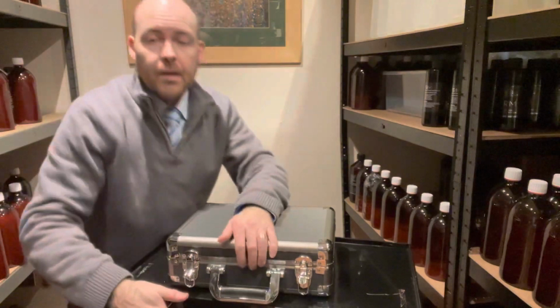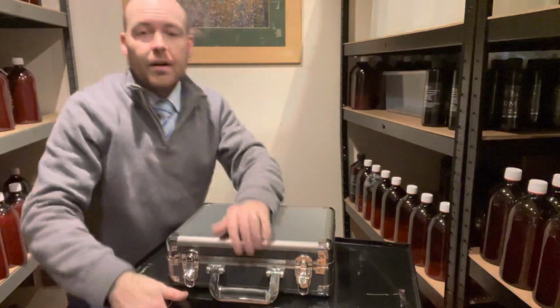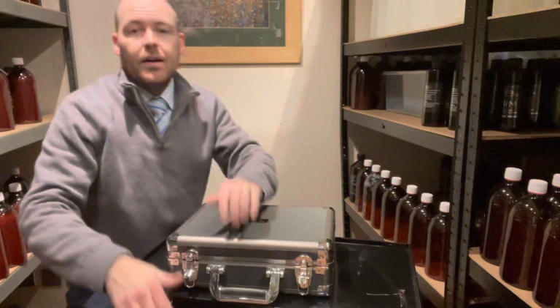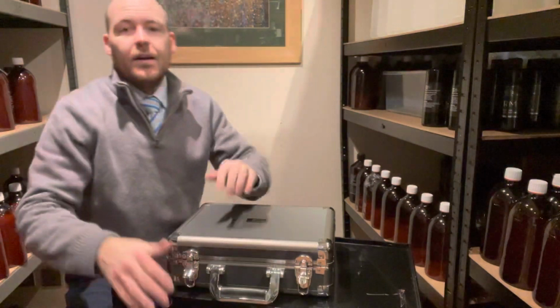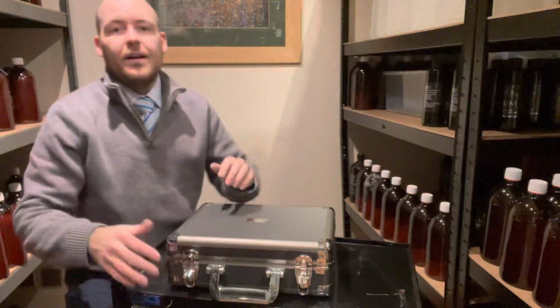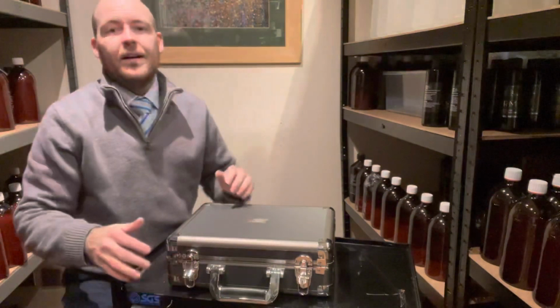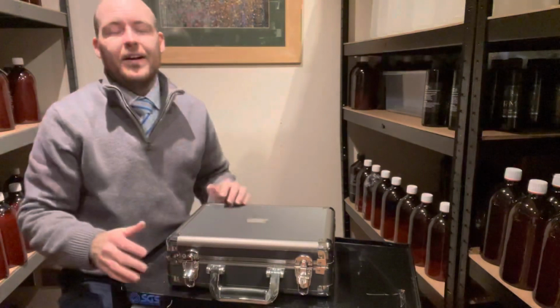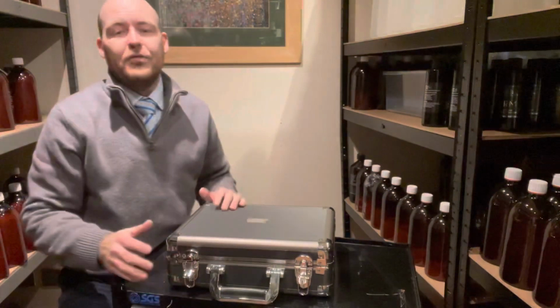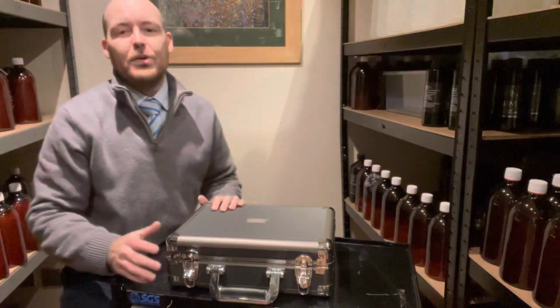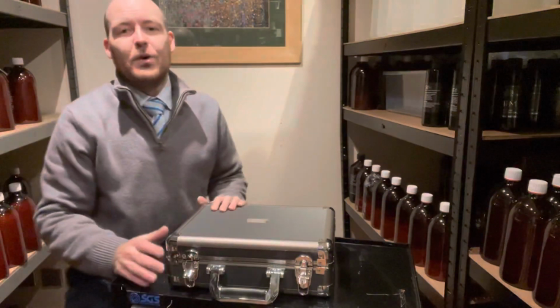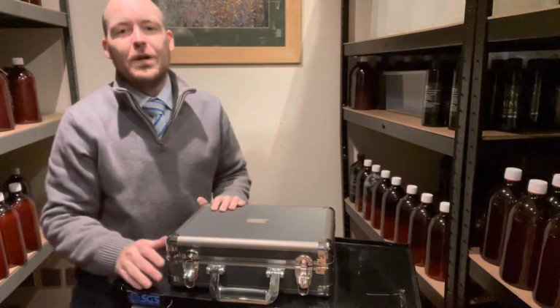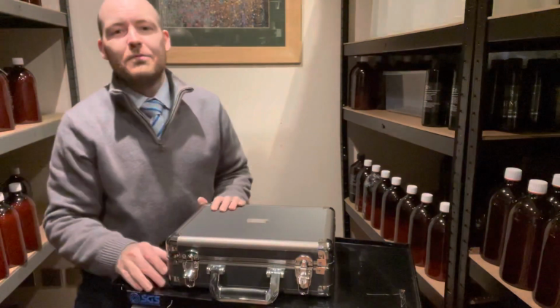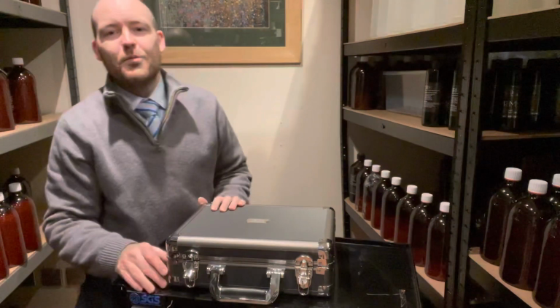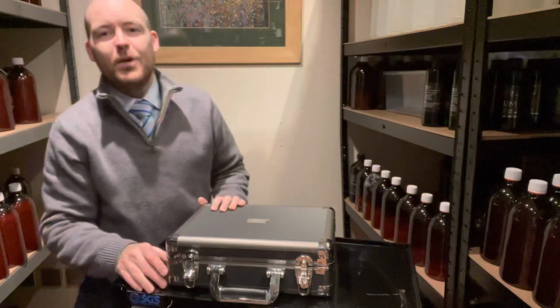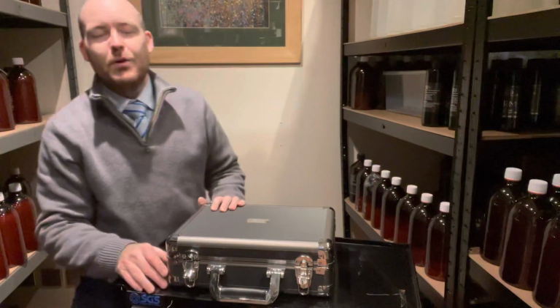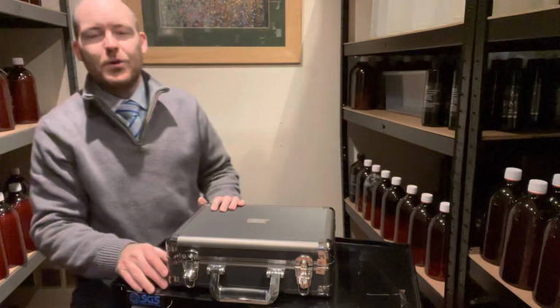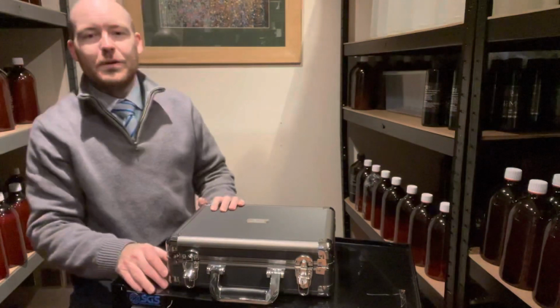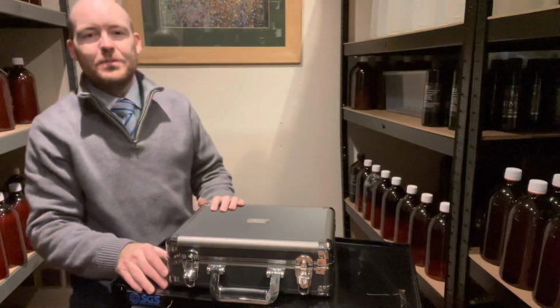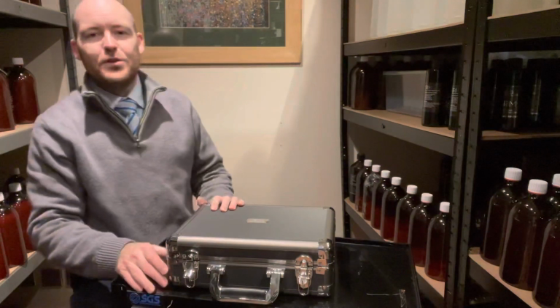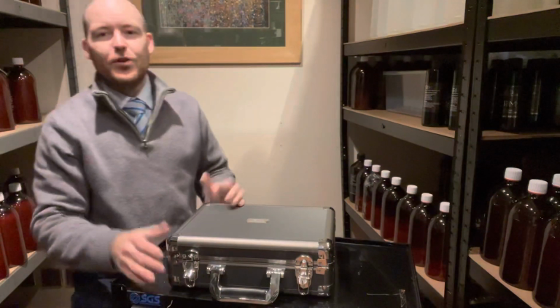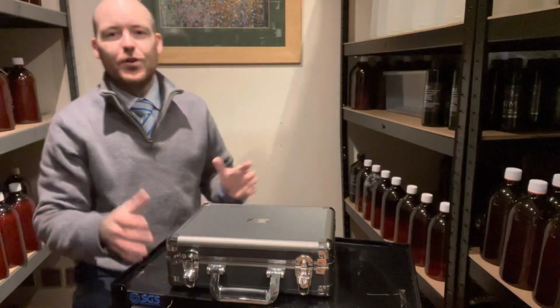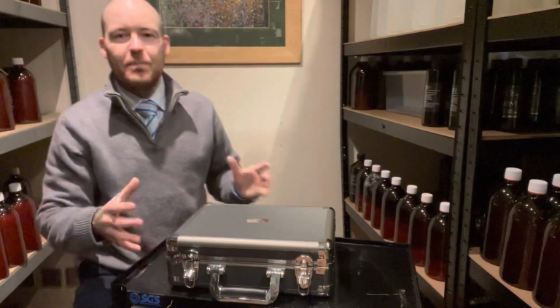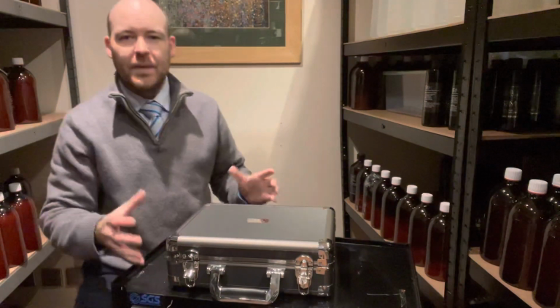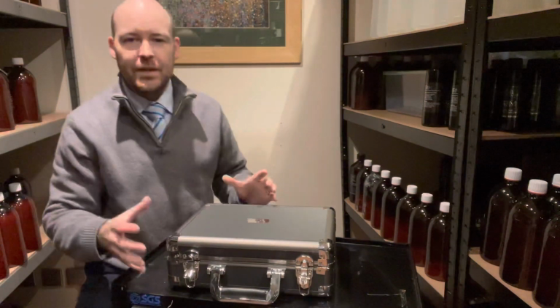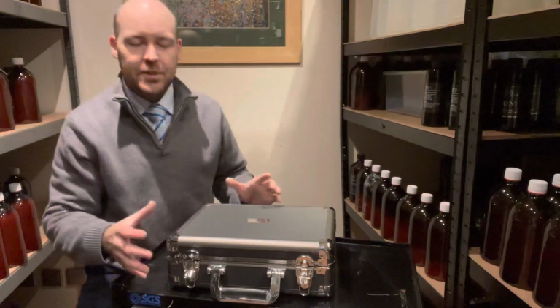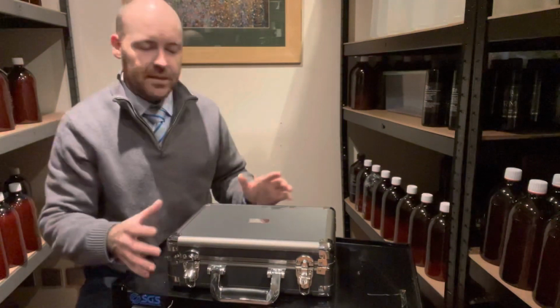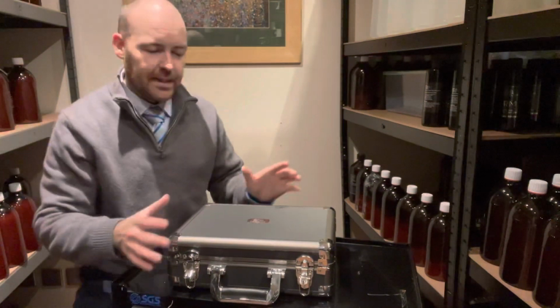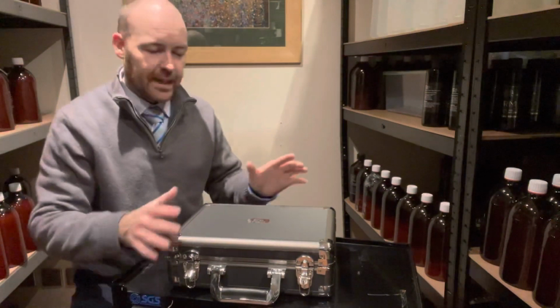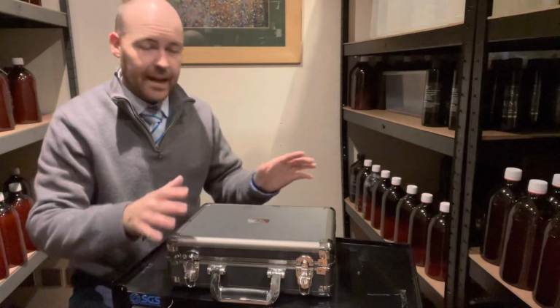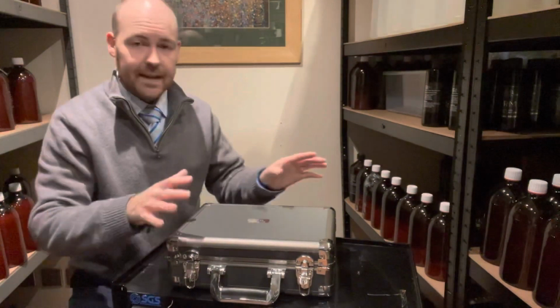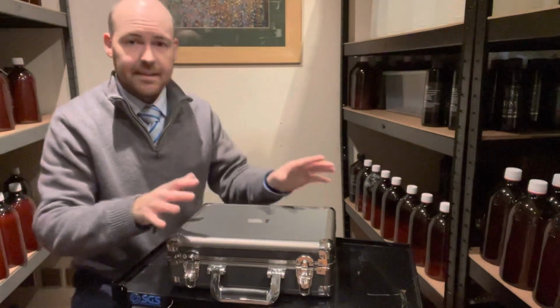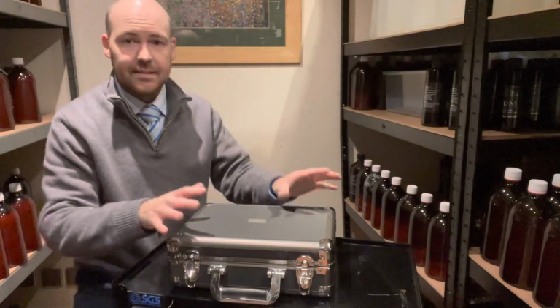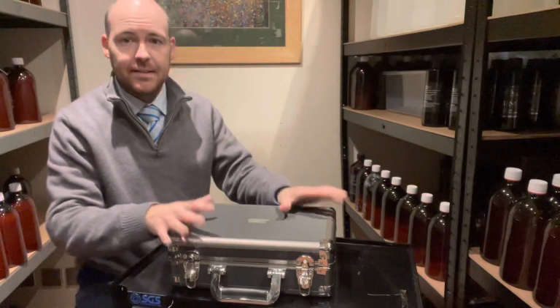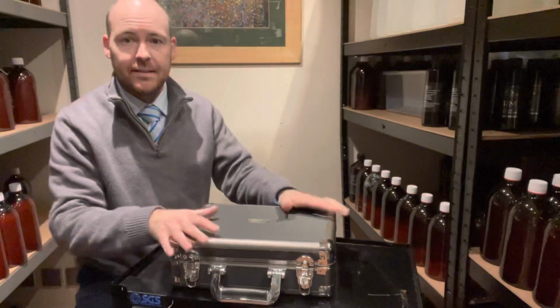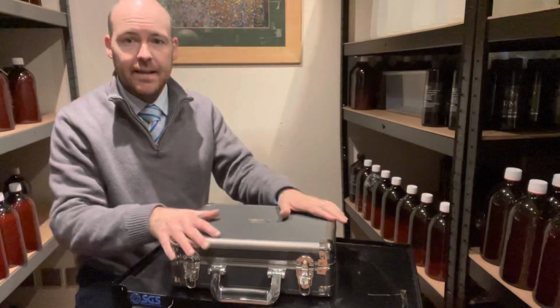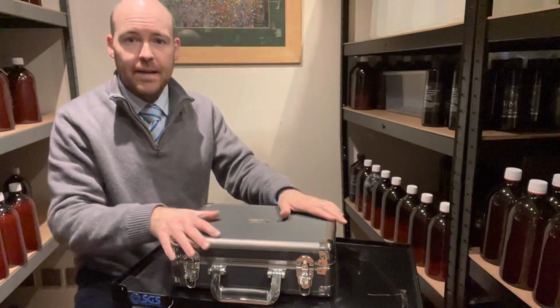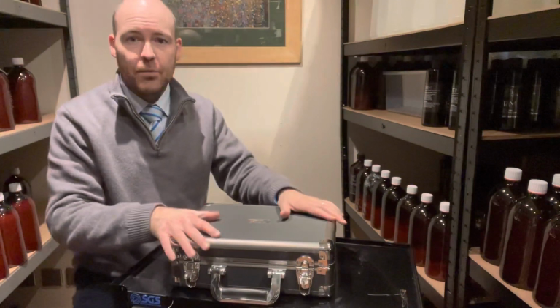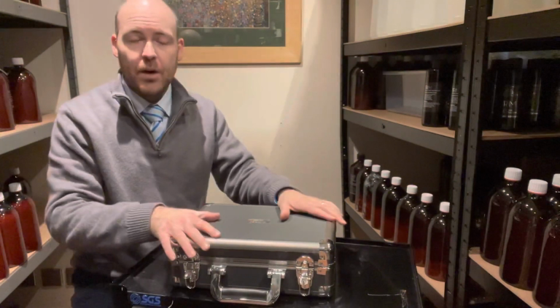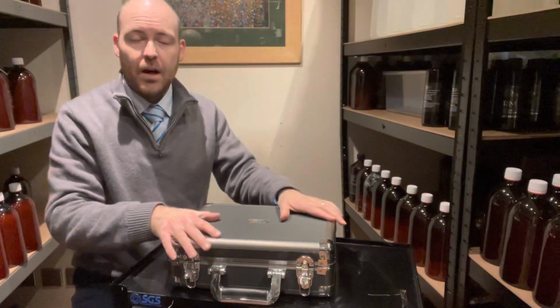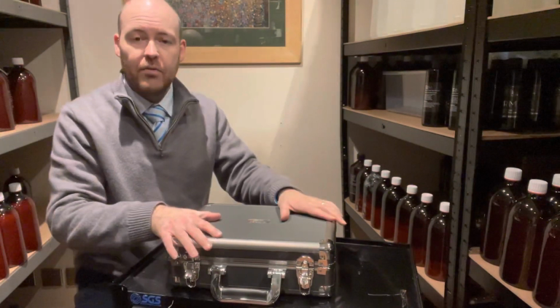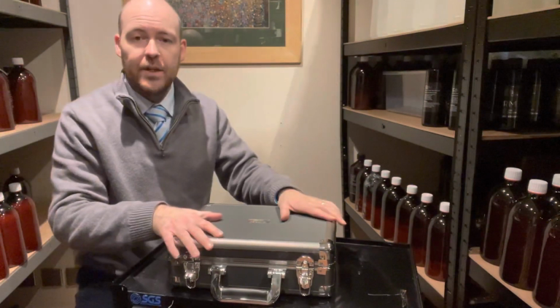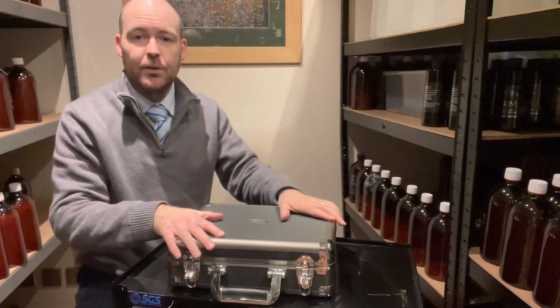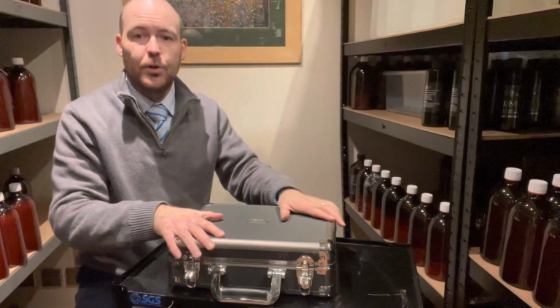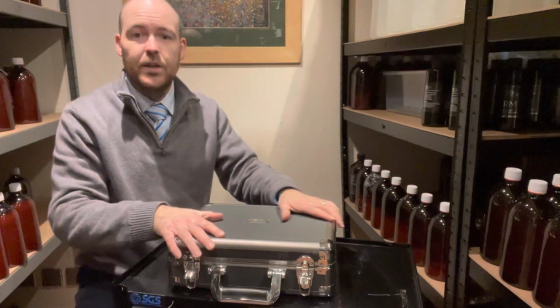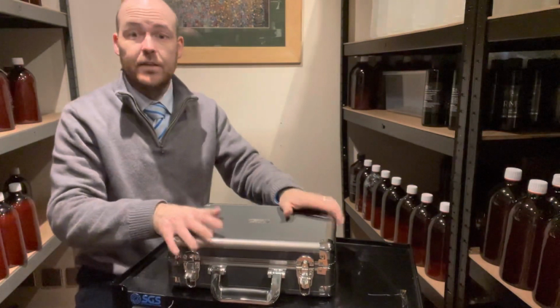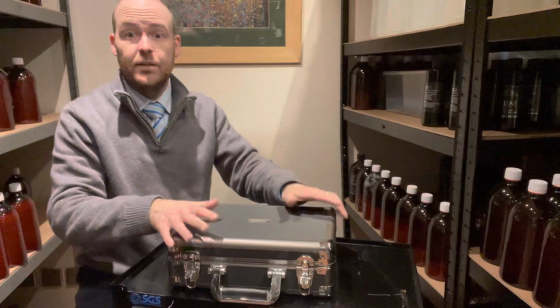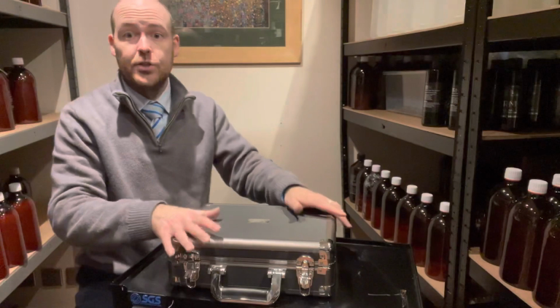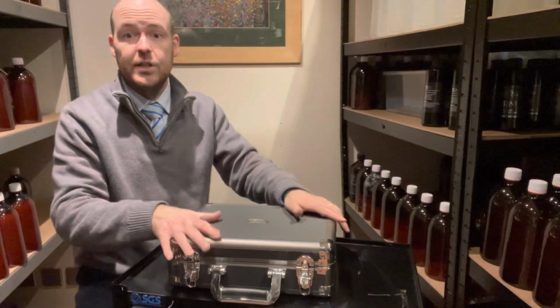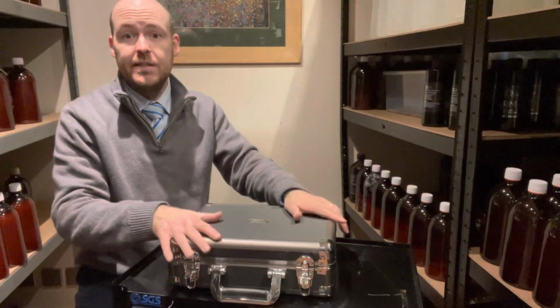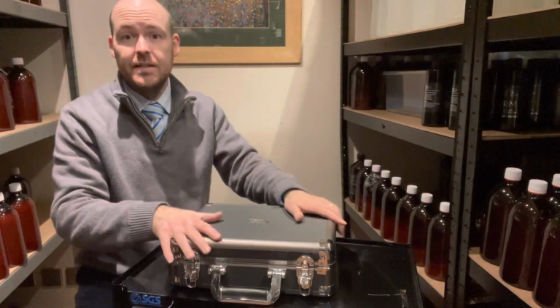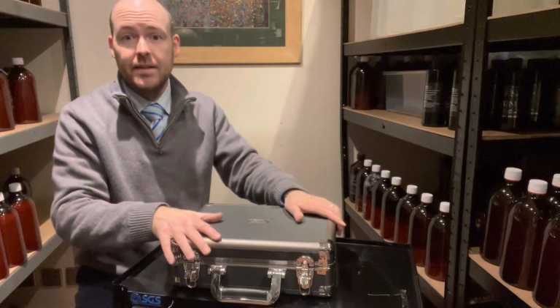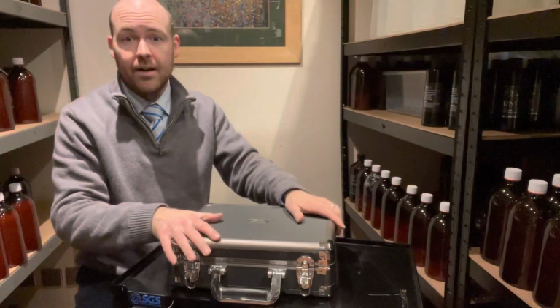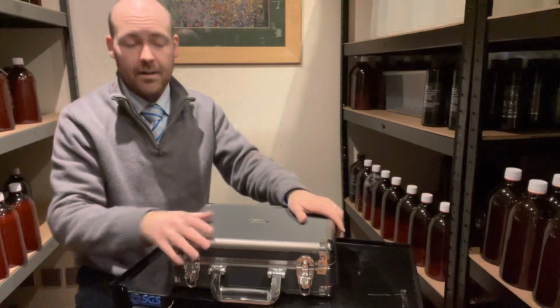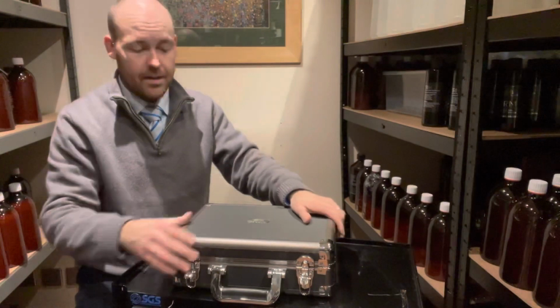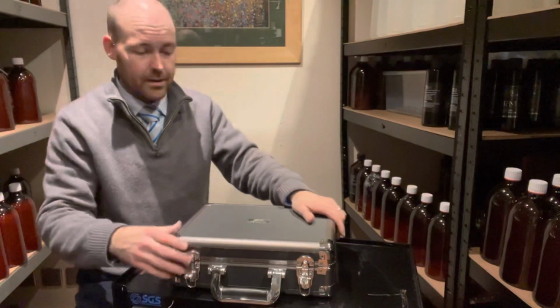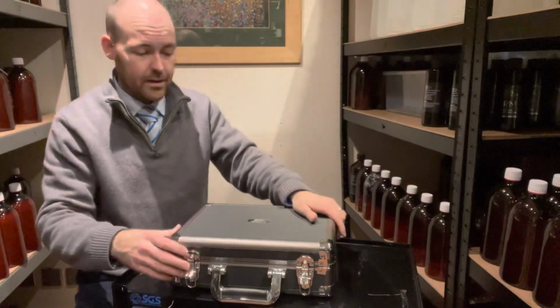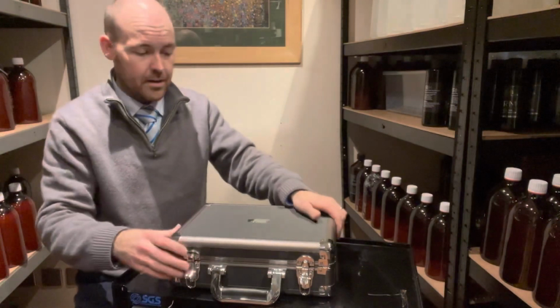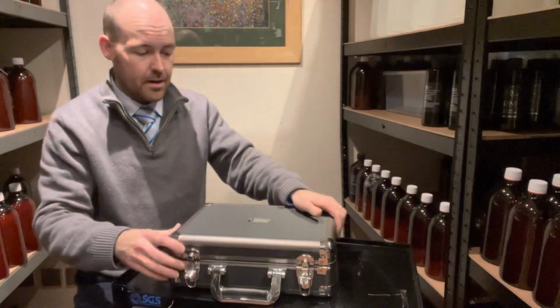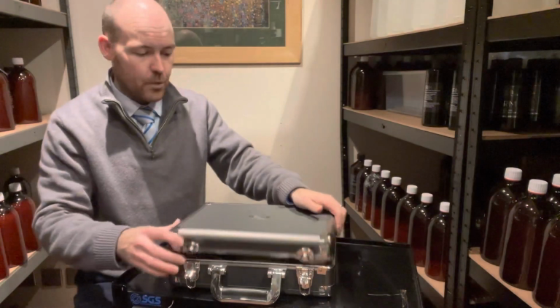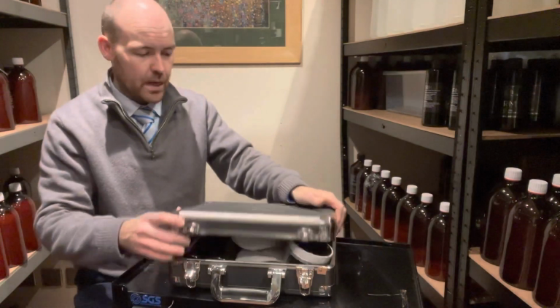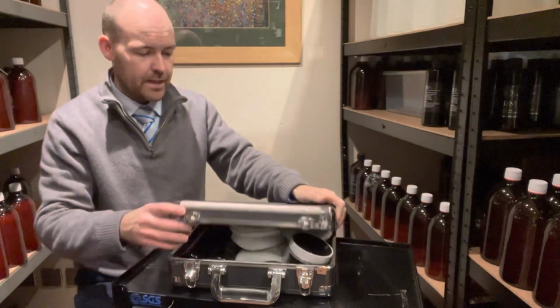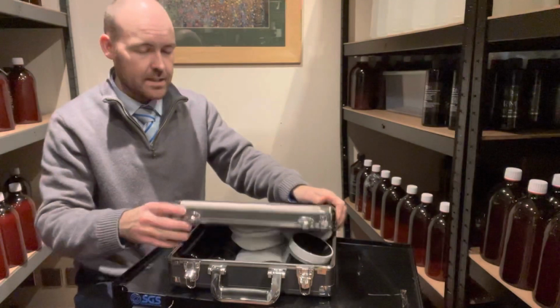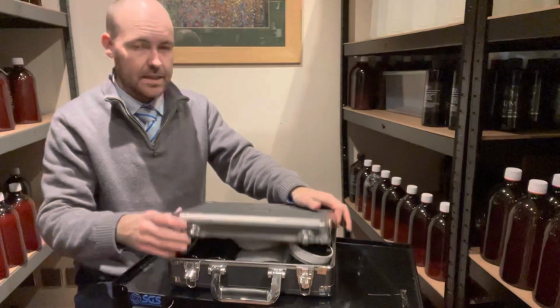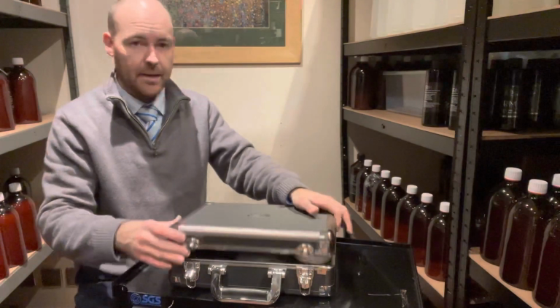Hi everyone, welcome to Michelin King. Today we're having a look at the GTR Car Wax Kit.